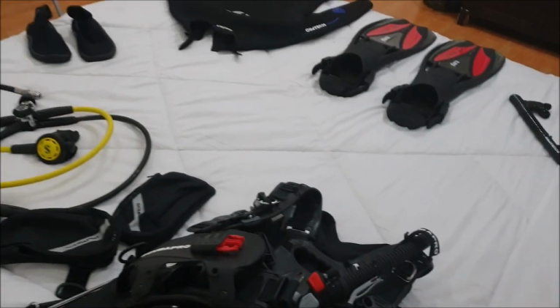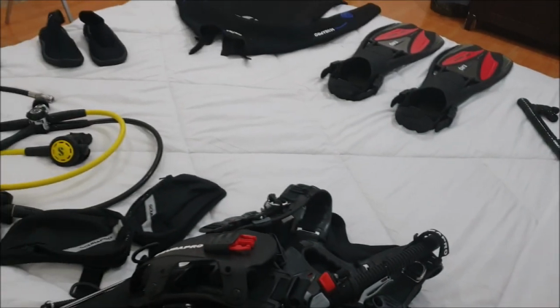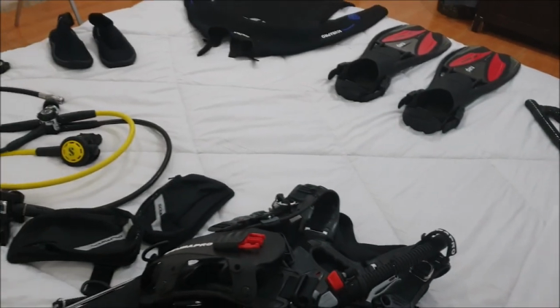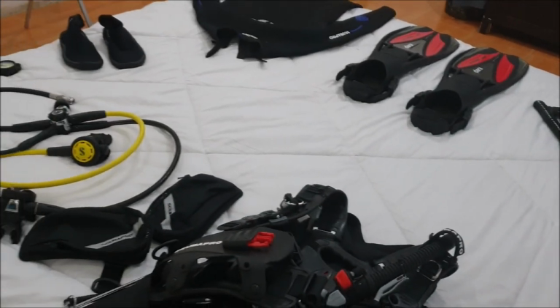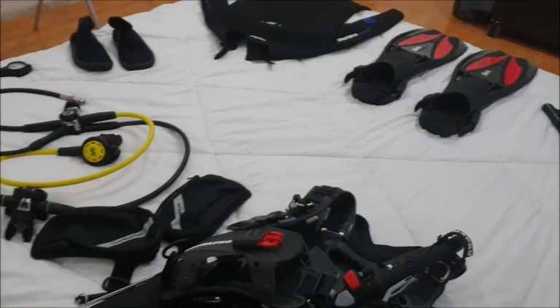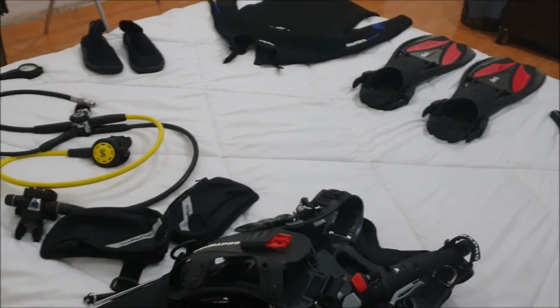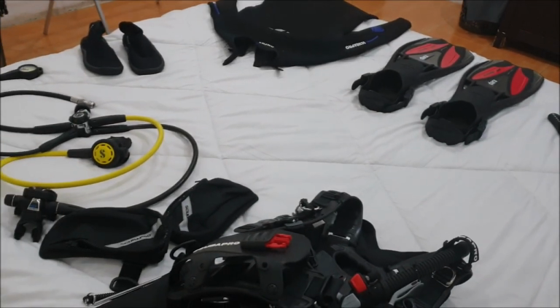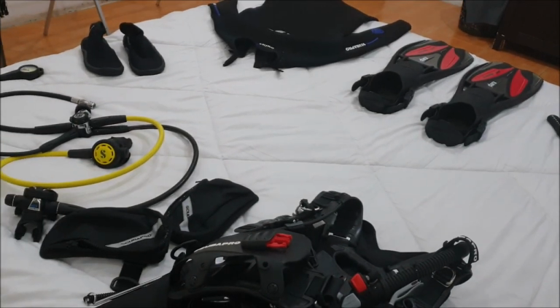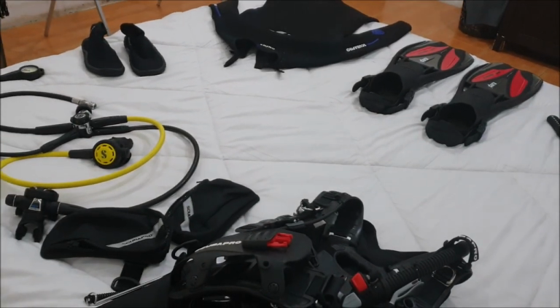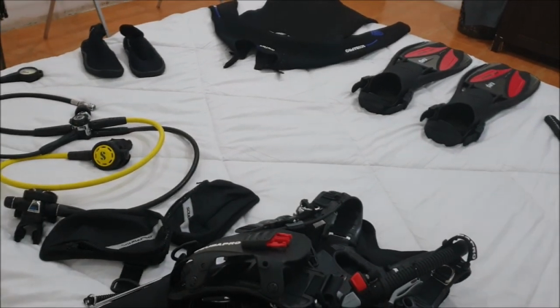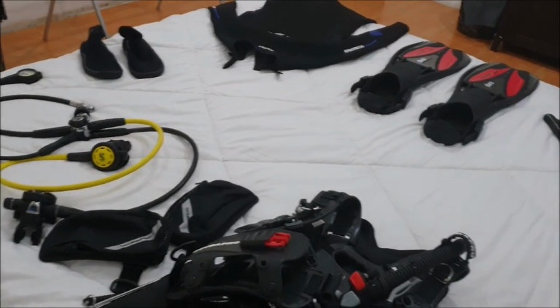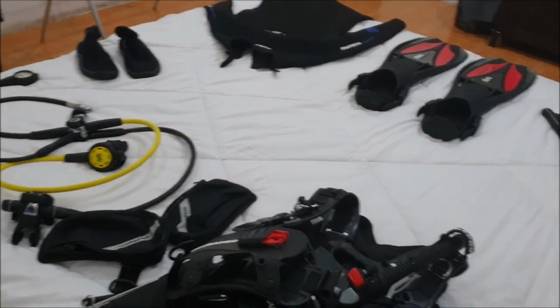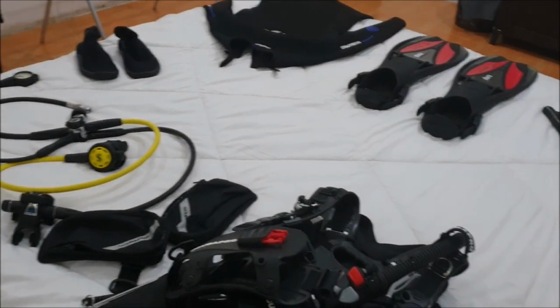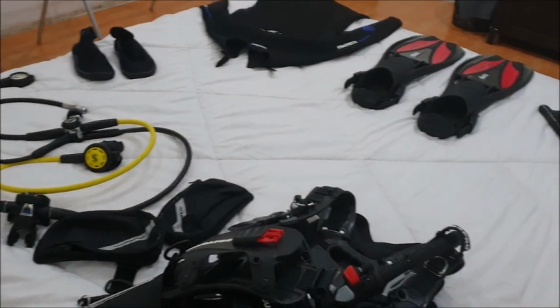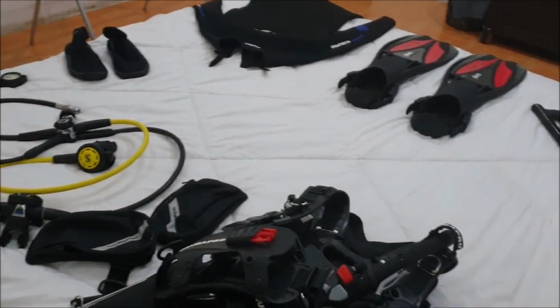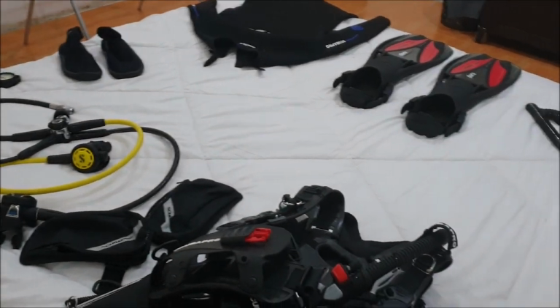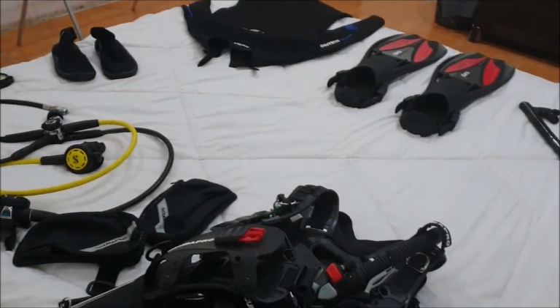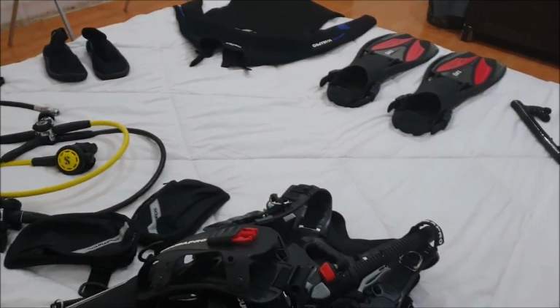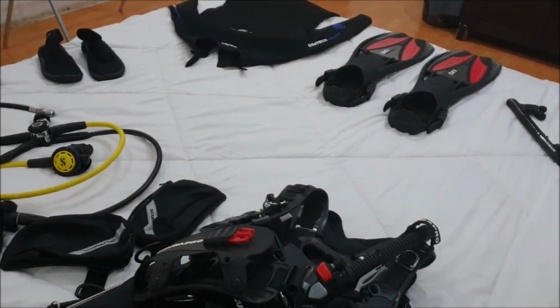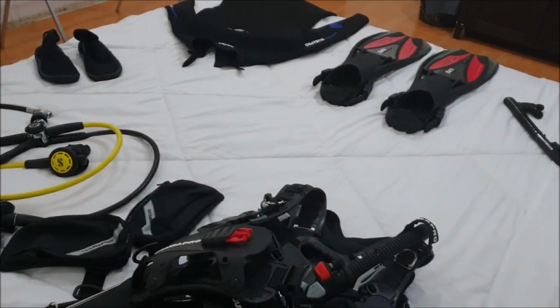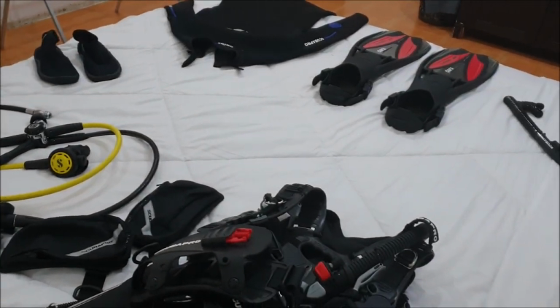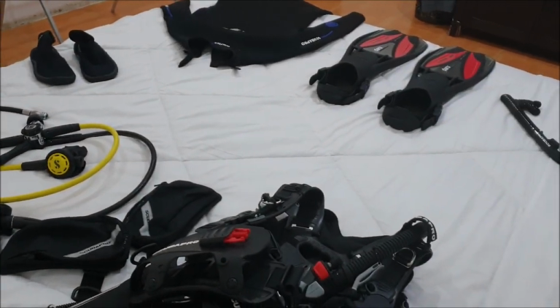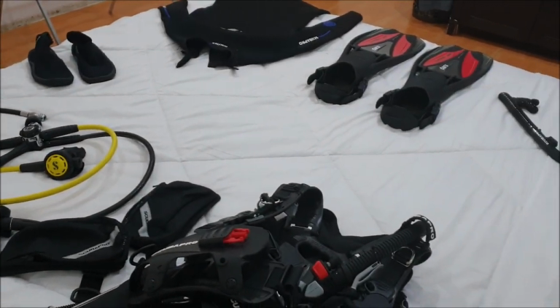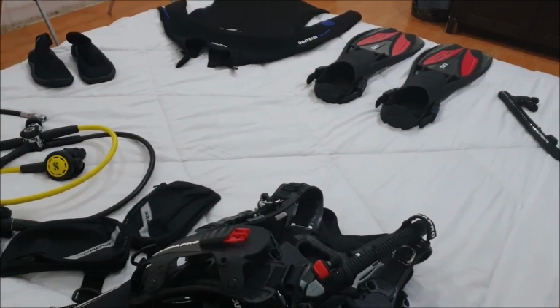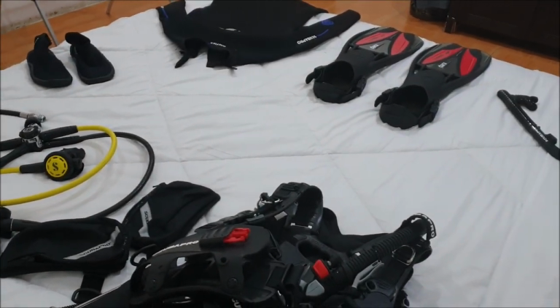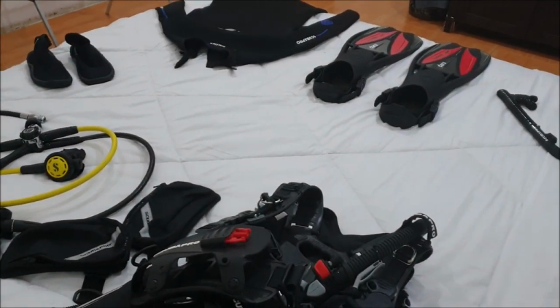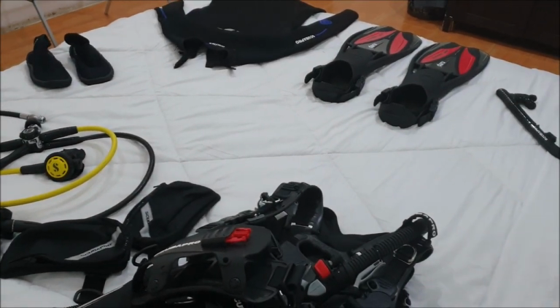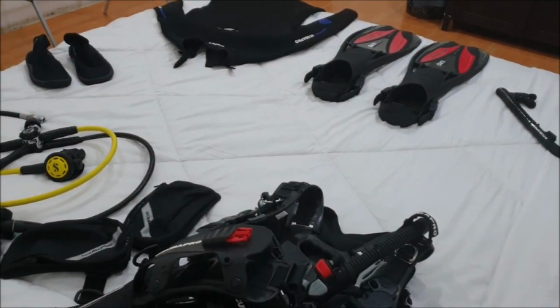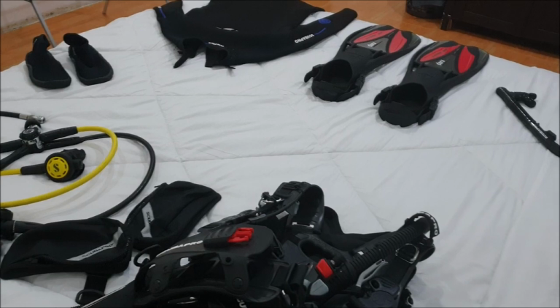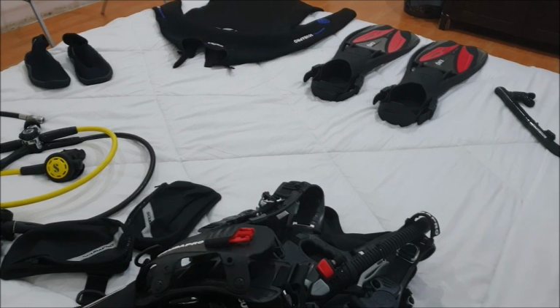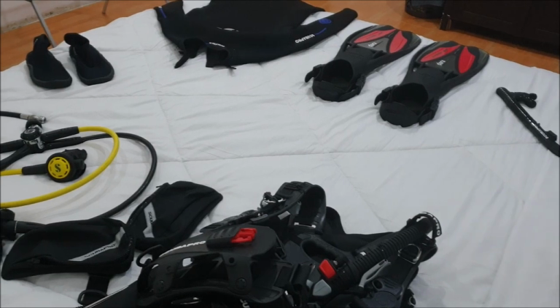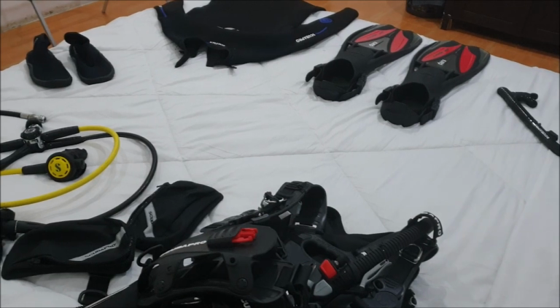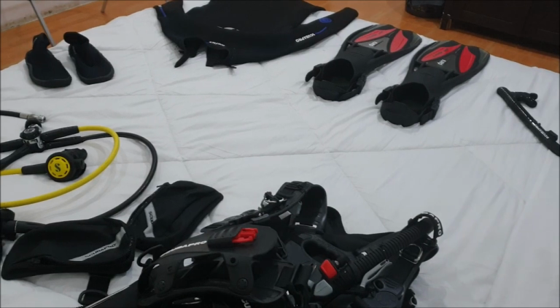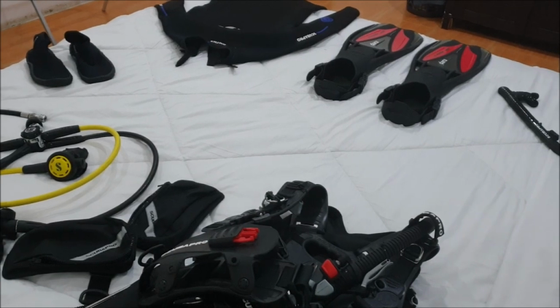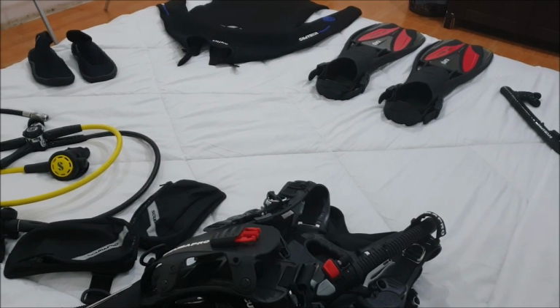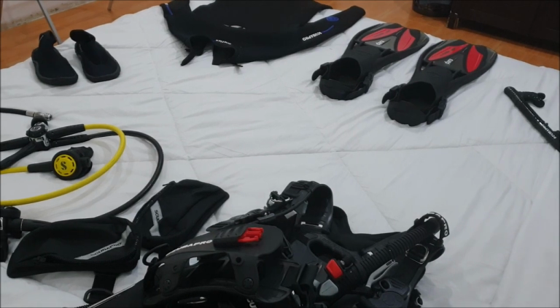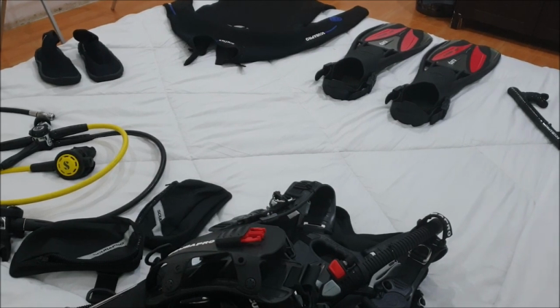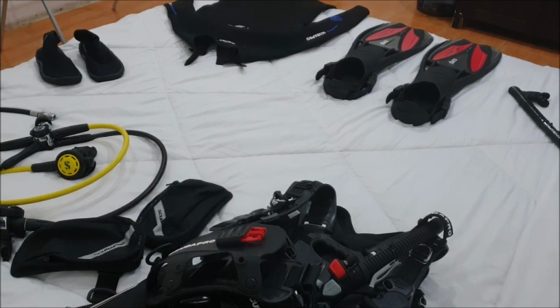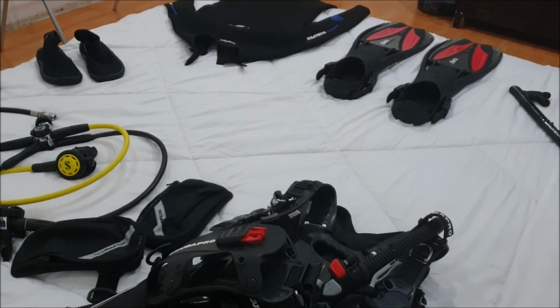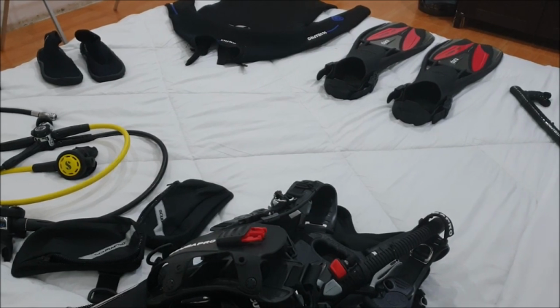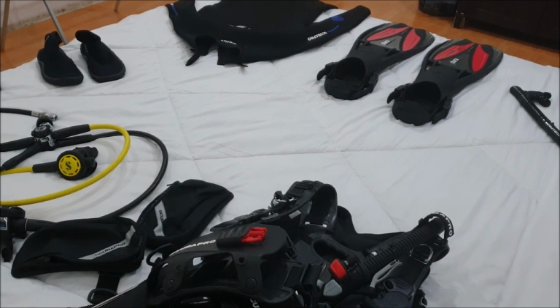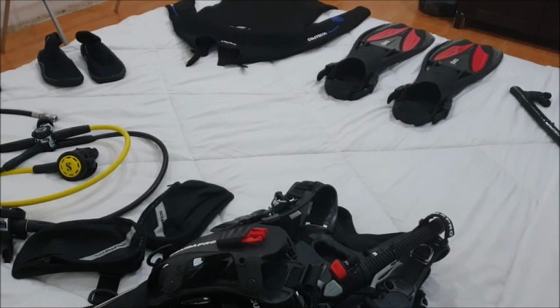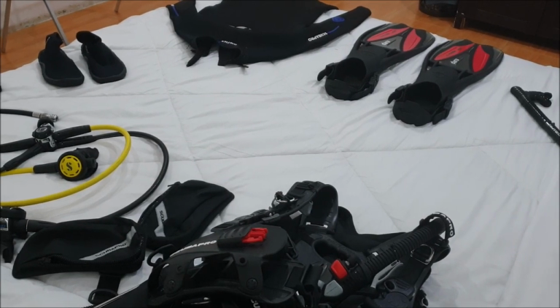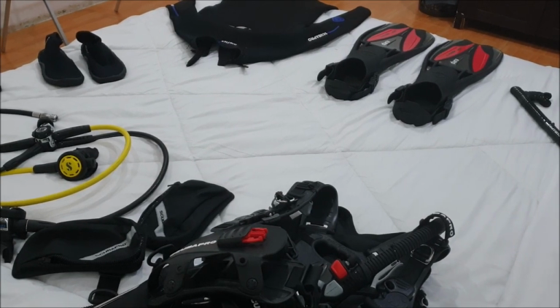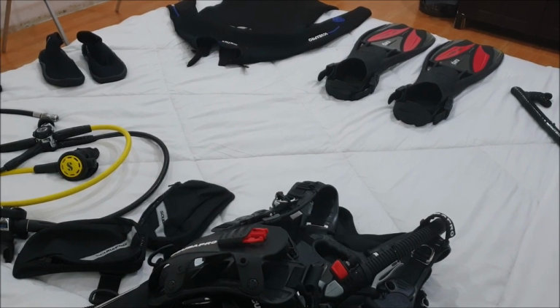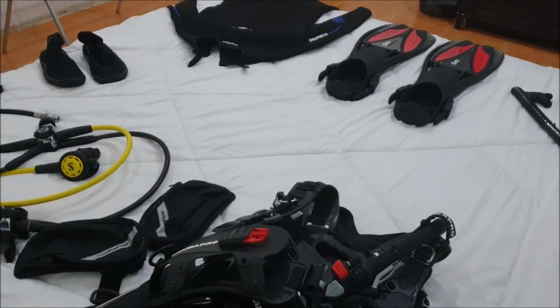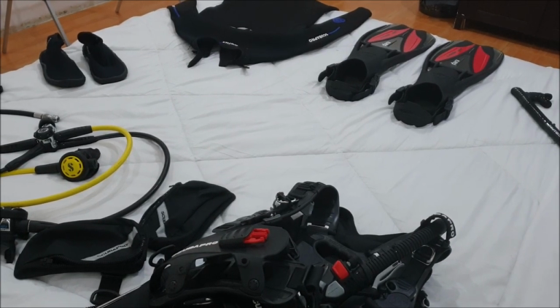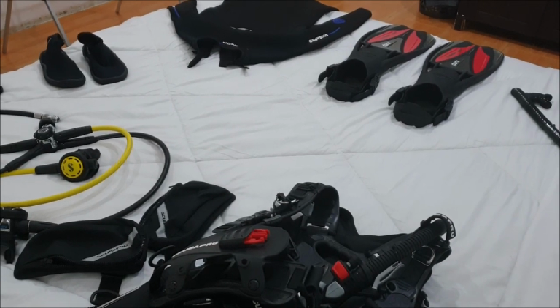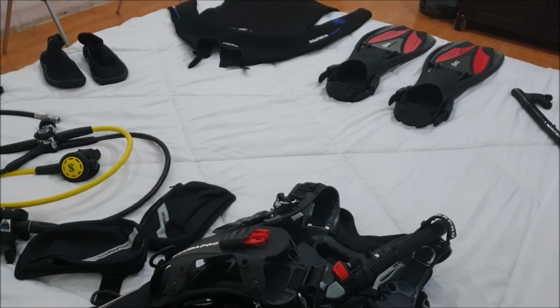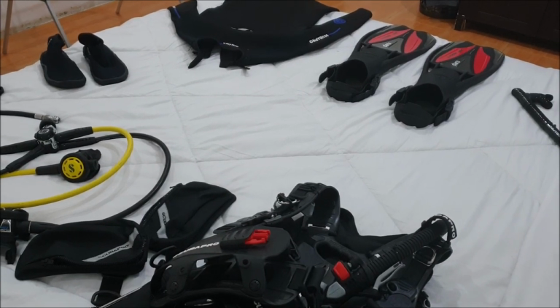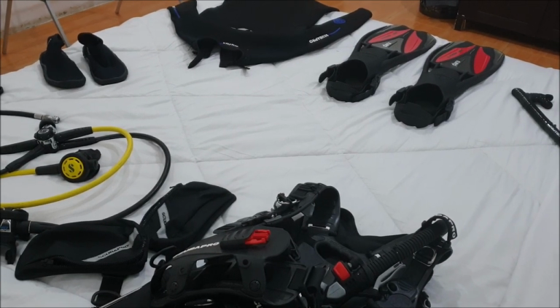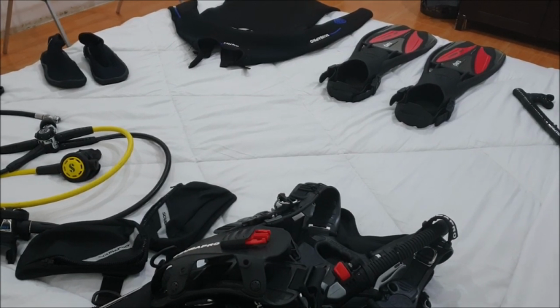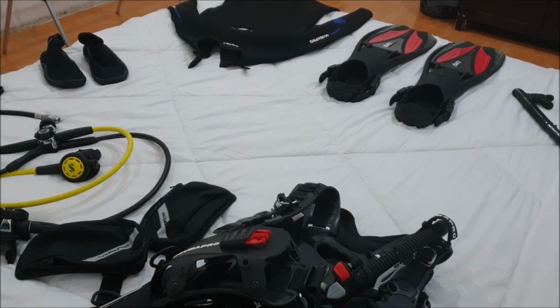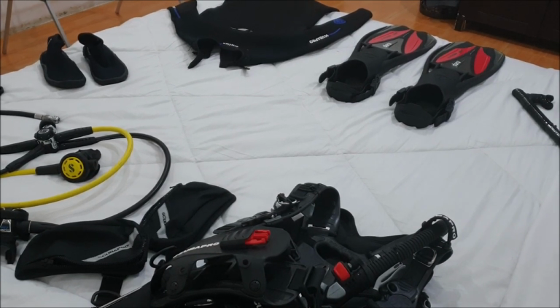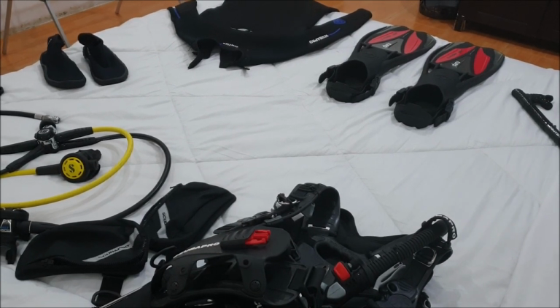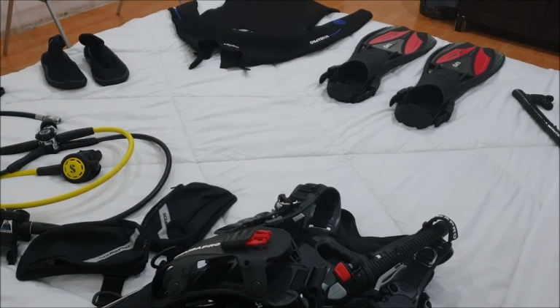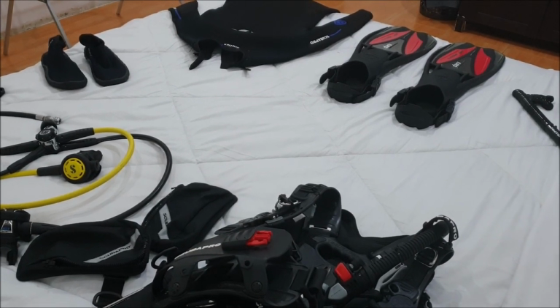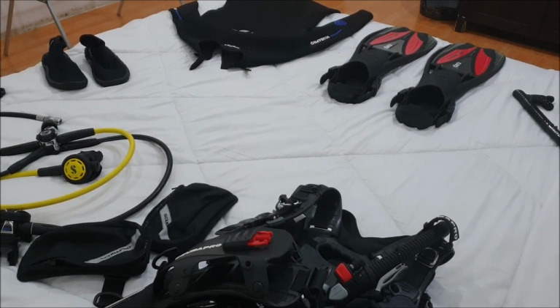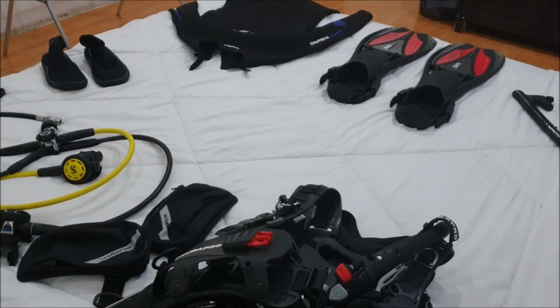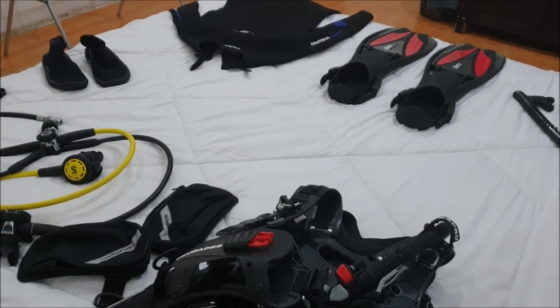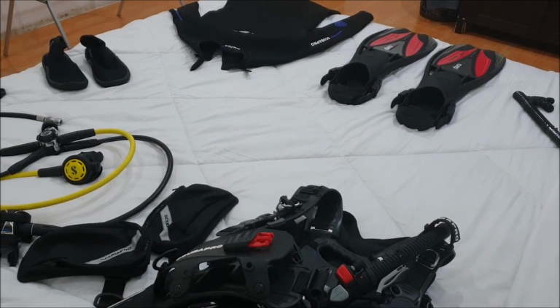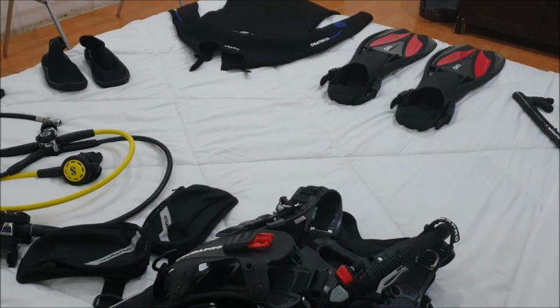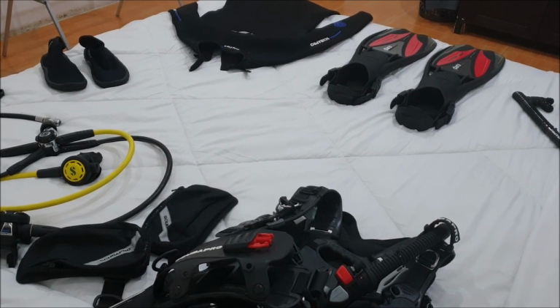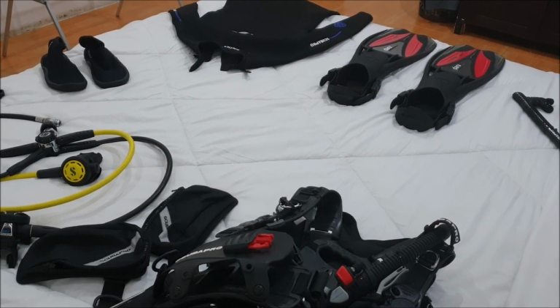So those are my dive gears. What gear do you use to dive? Put it in the comments. See ya!